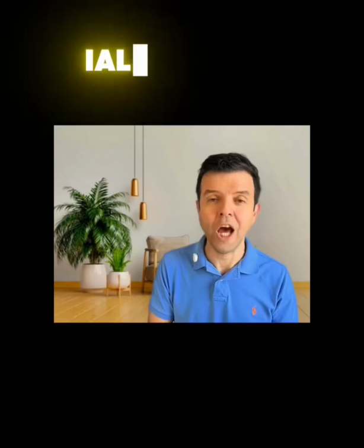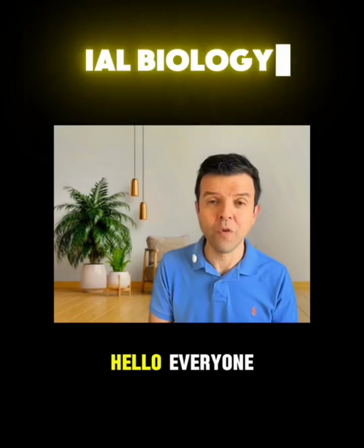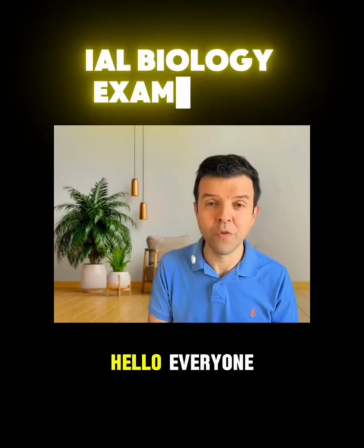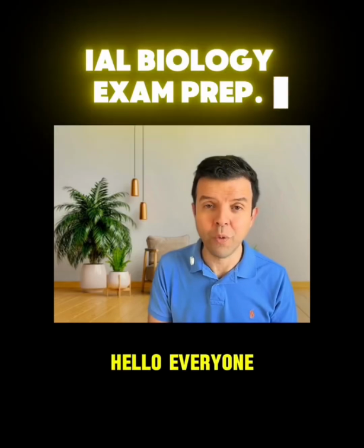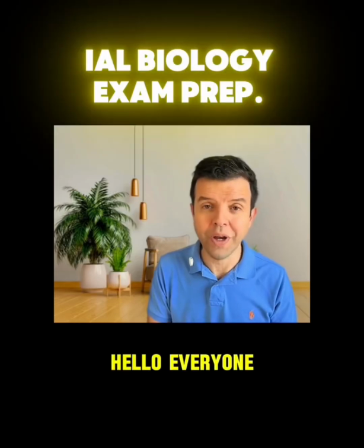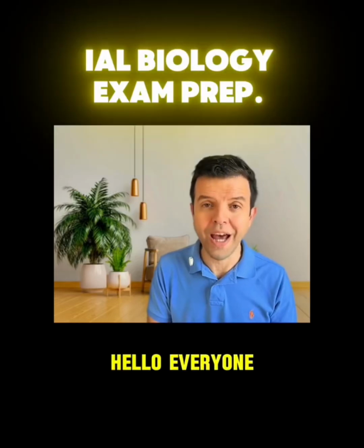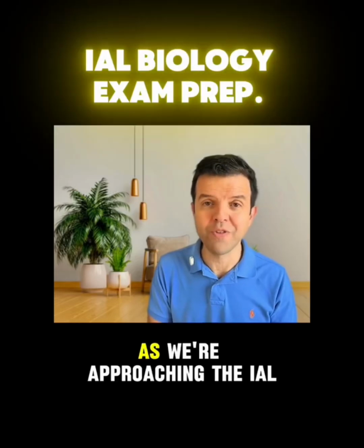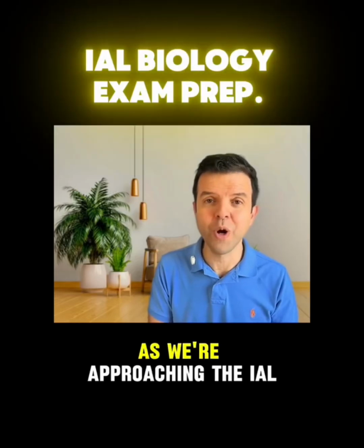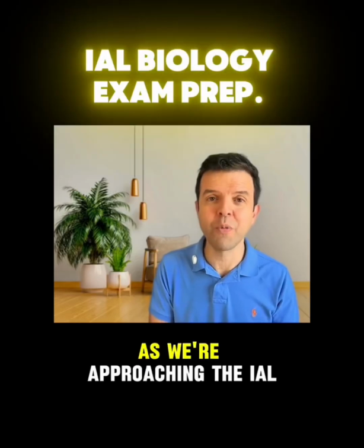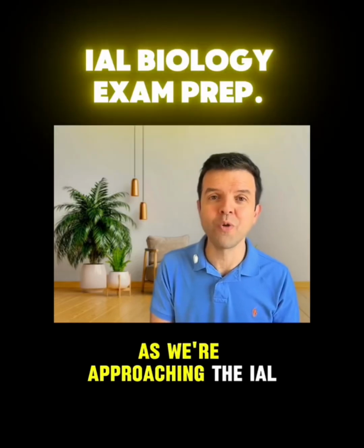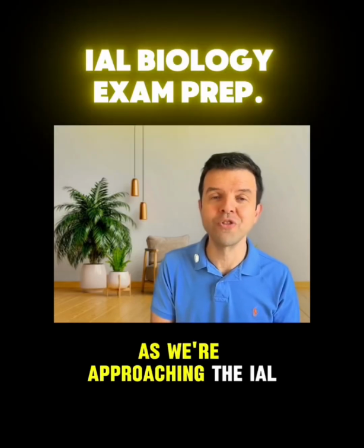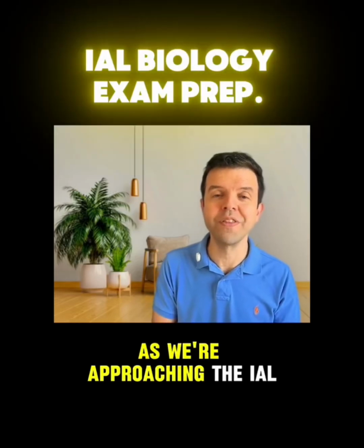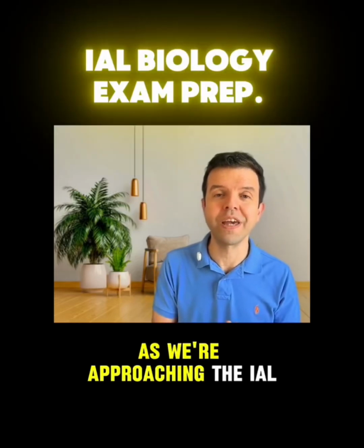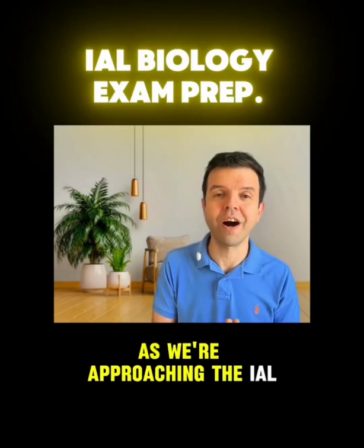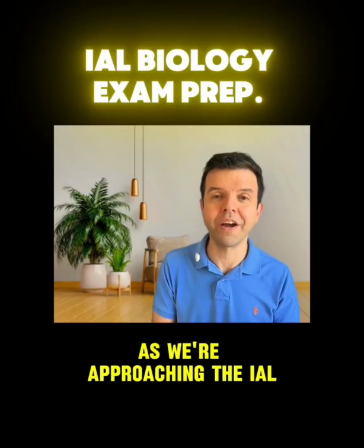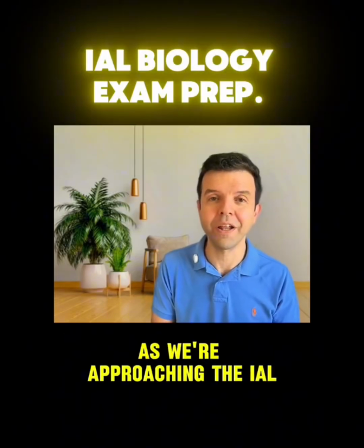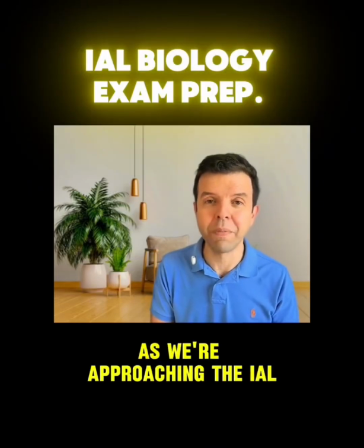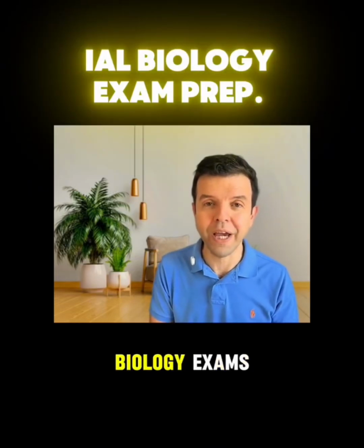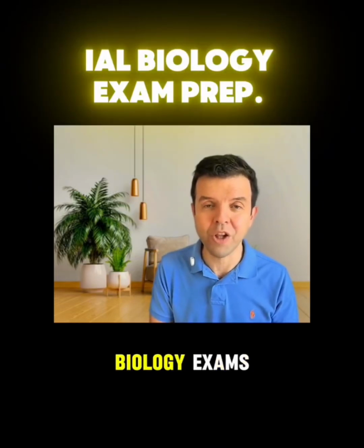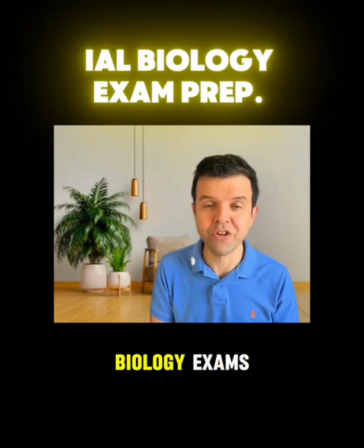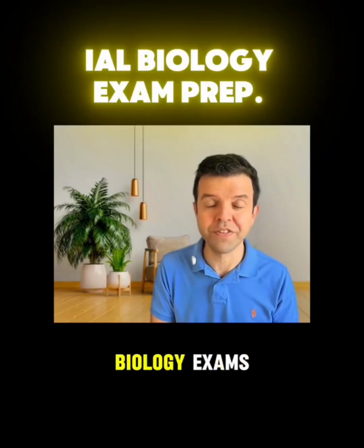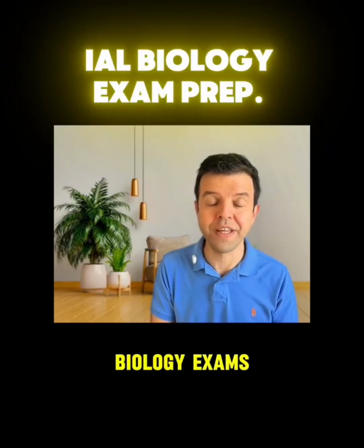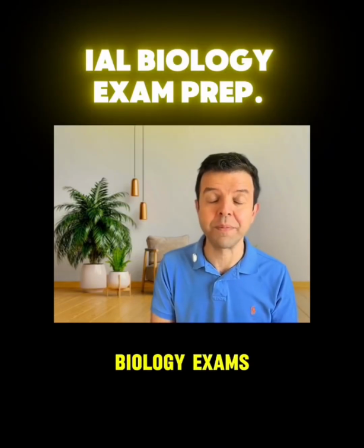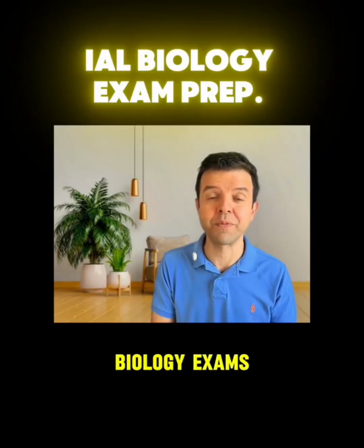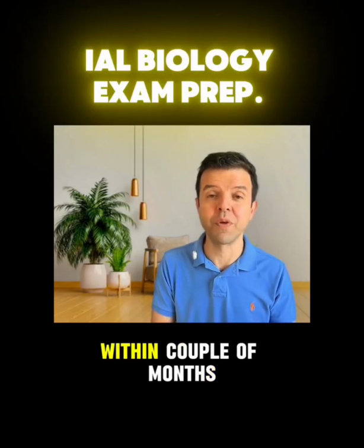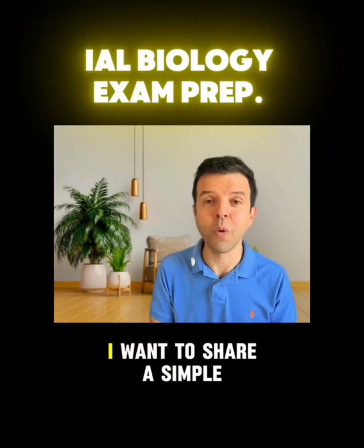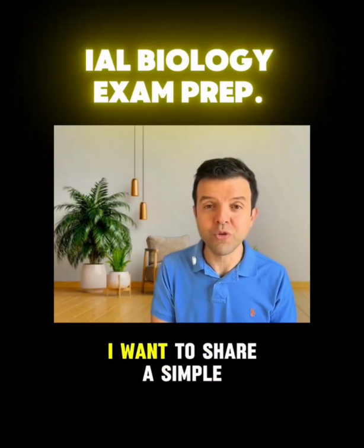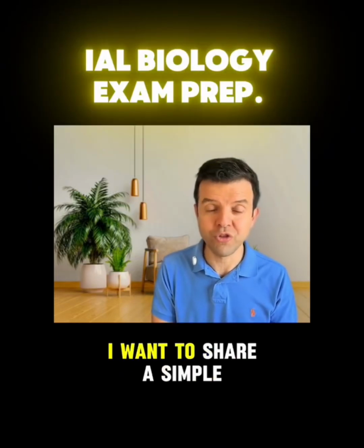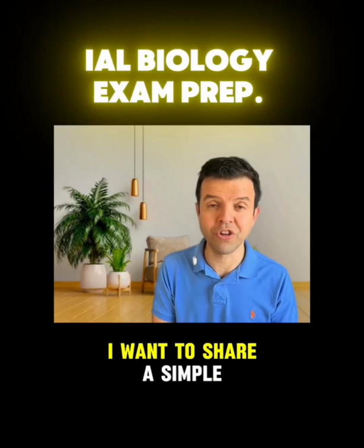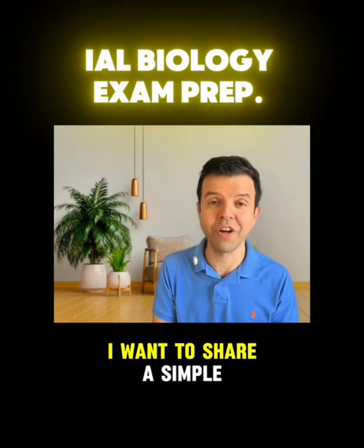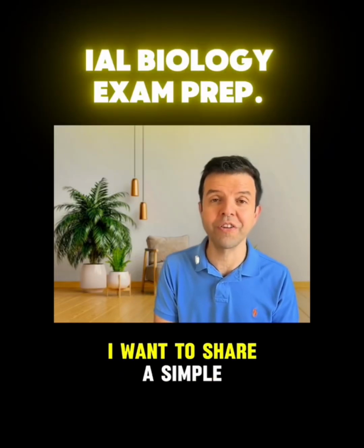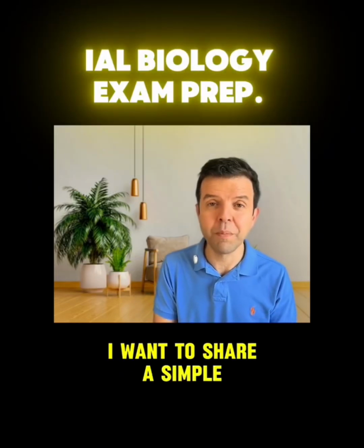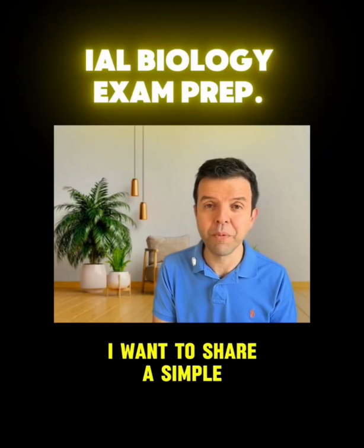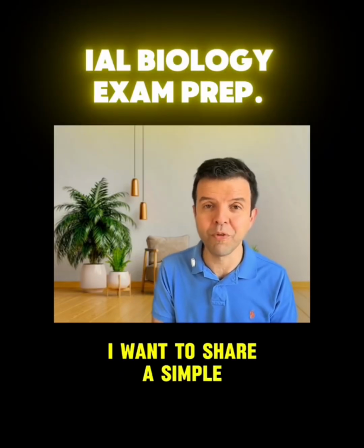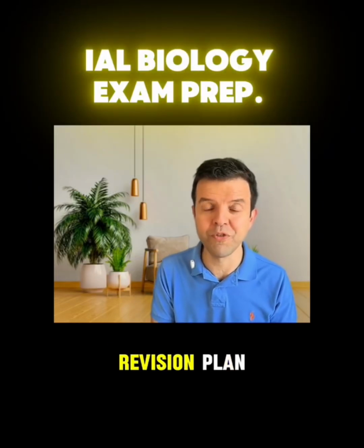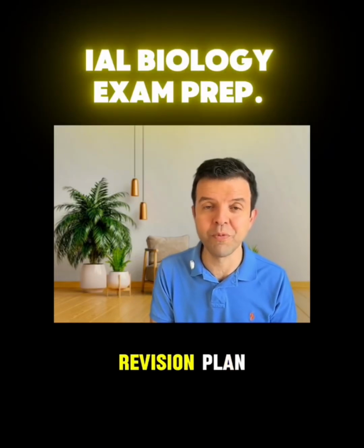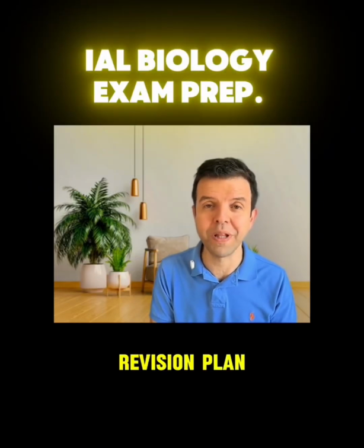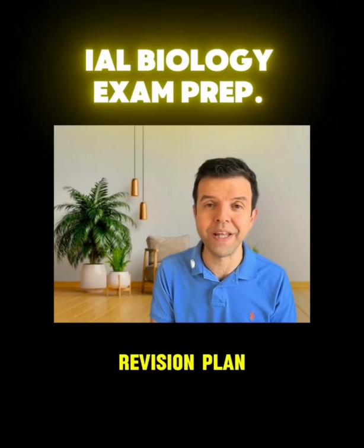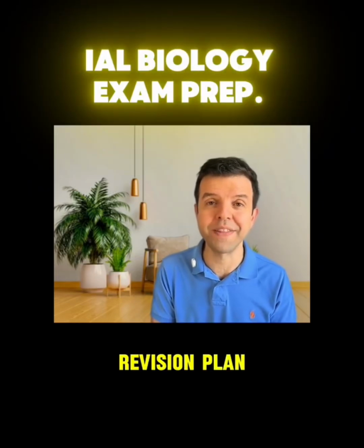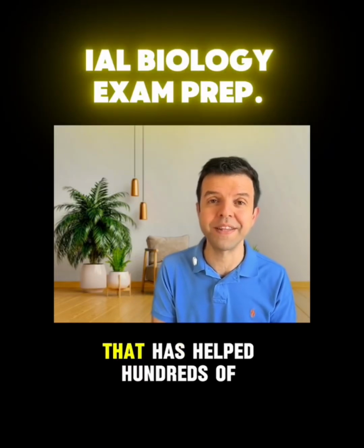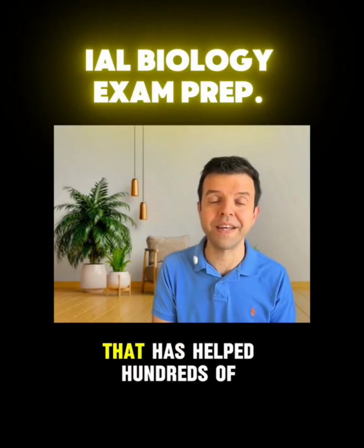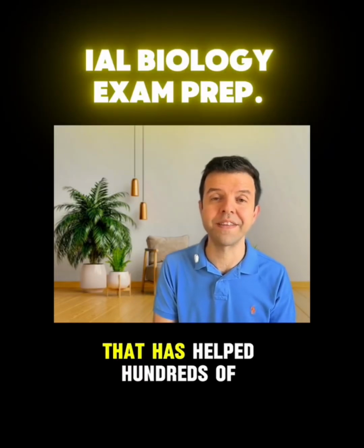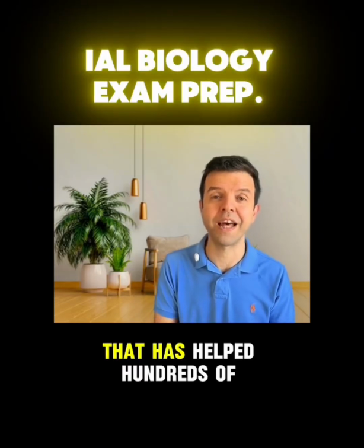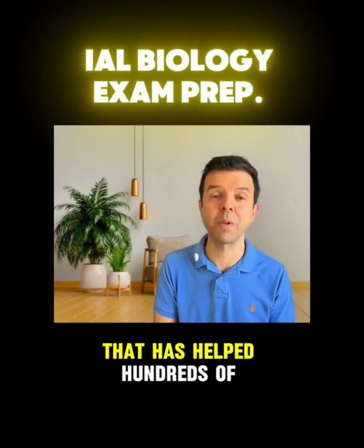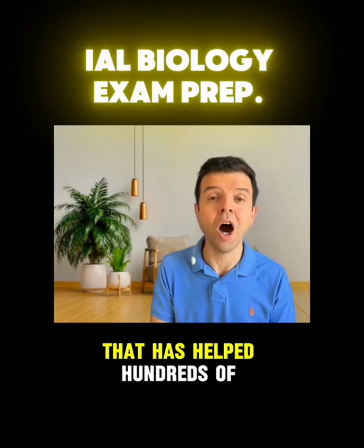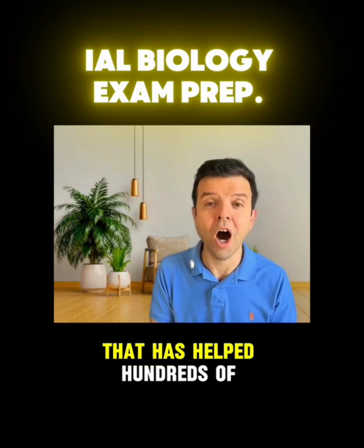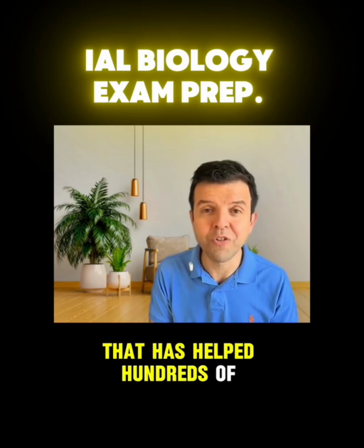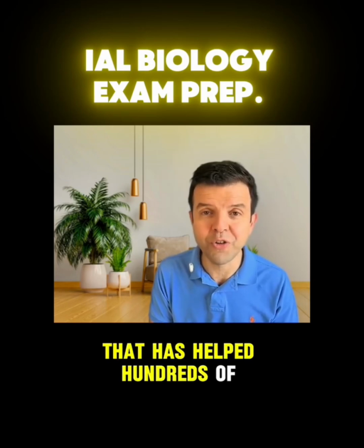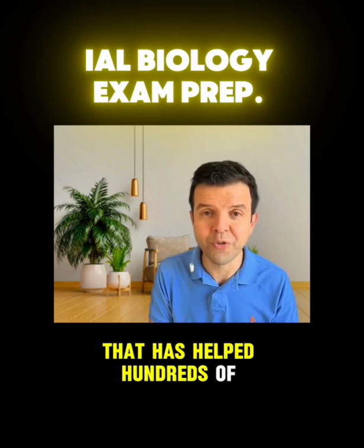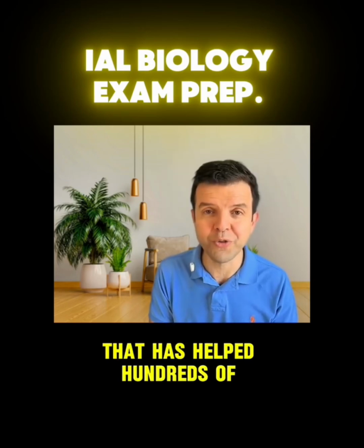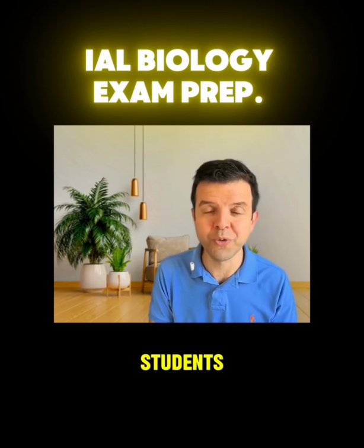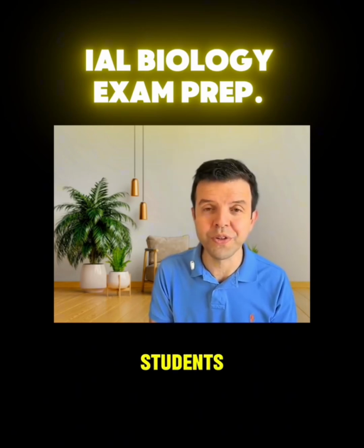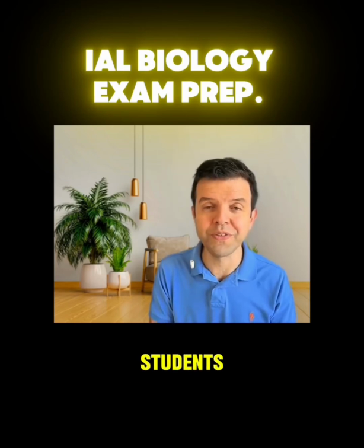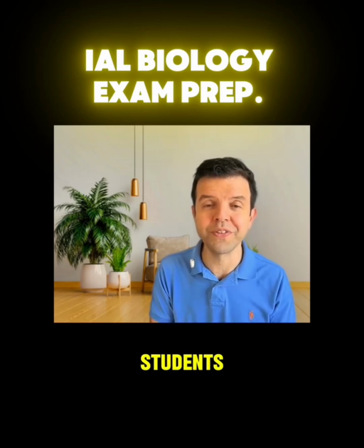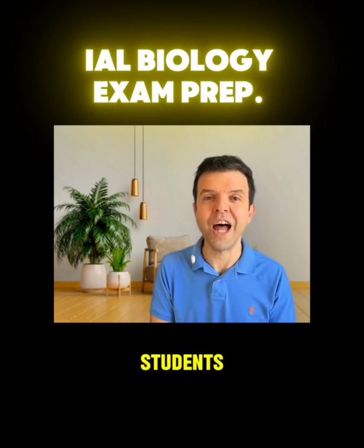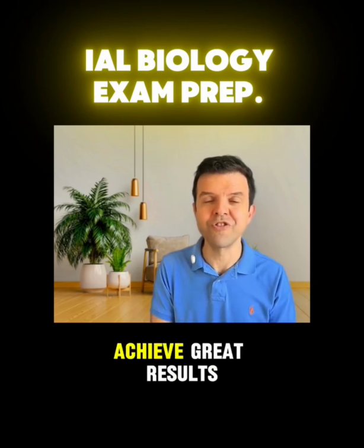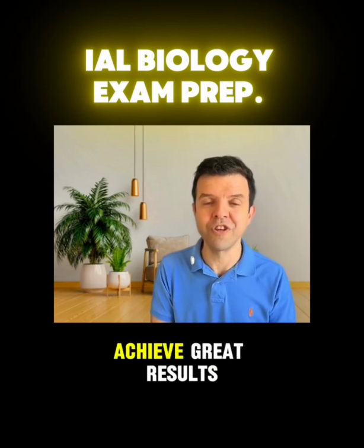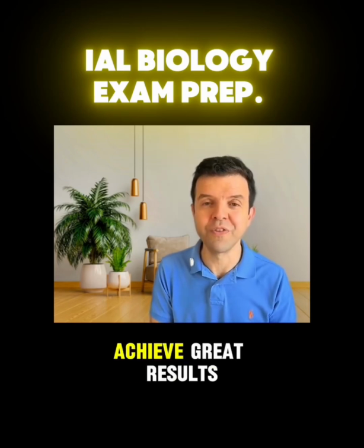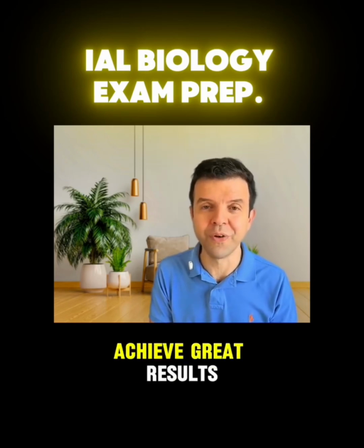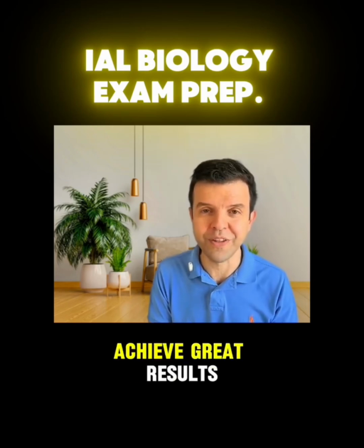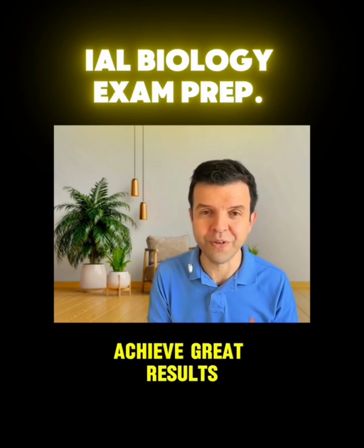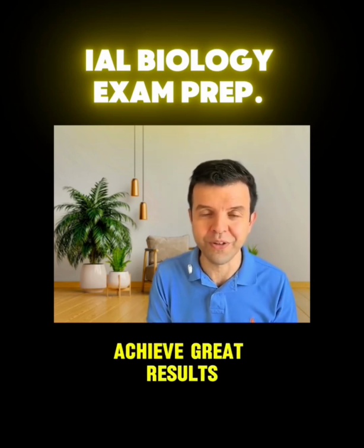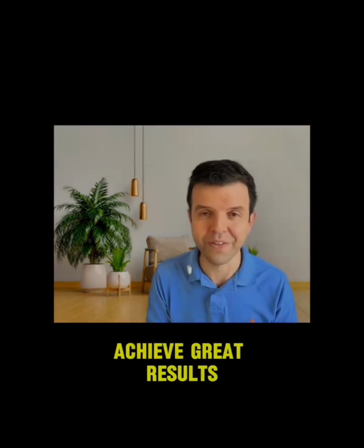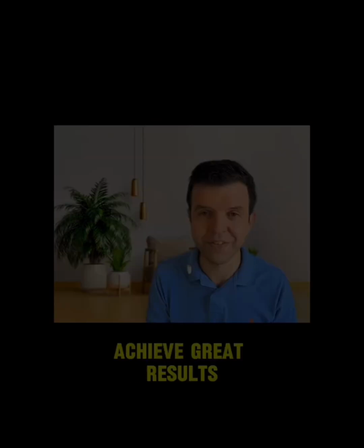Hello everyone, as we're approaching the IELTS biology exams, I want to share a simple revision plan that has helped hundreds of students achieve great results.